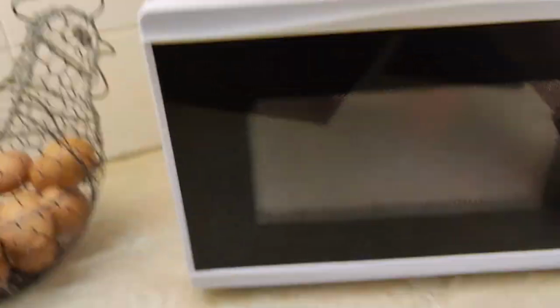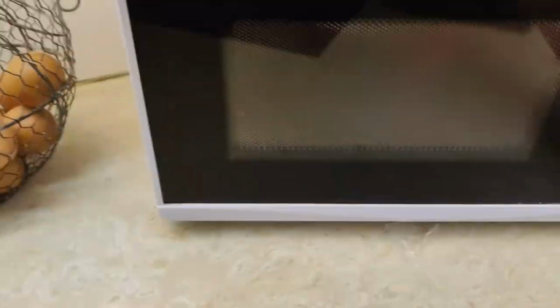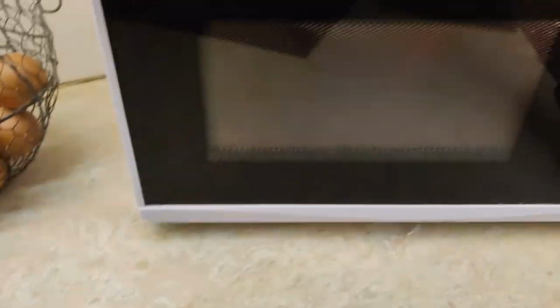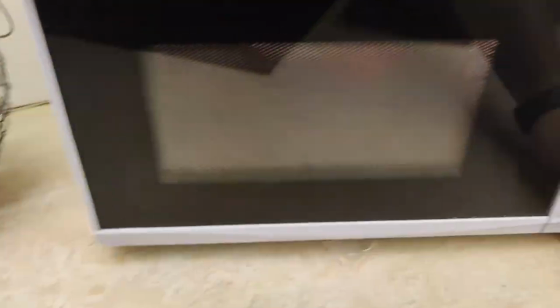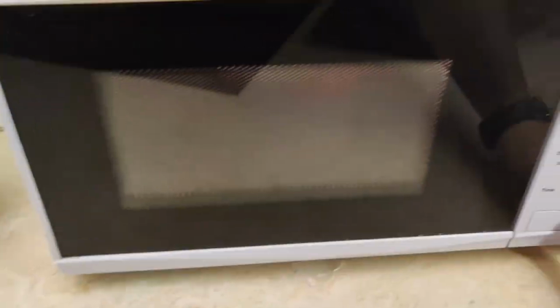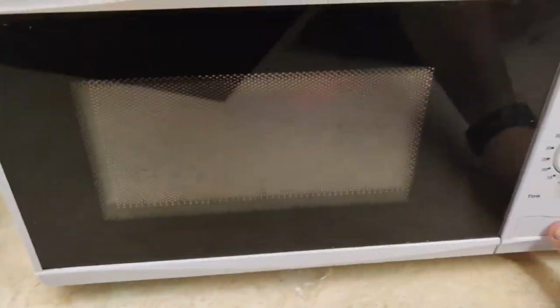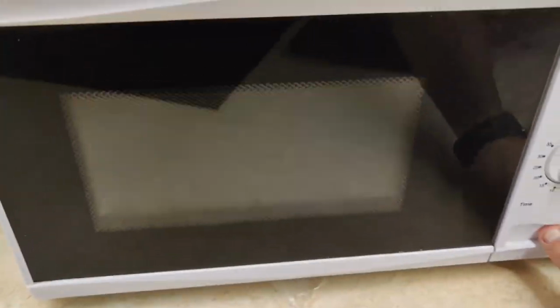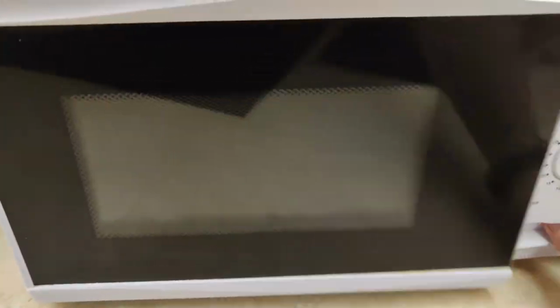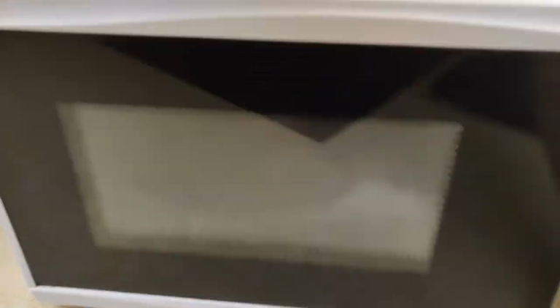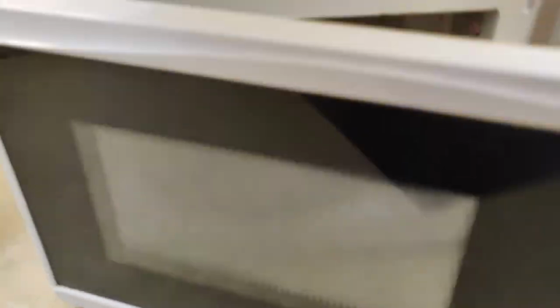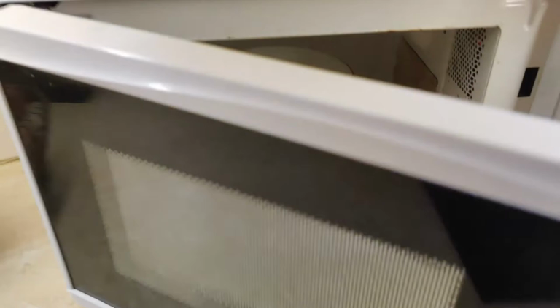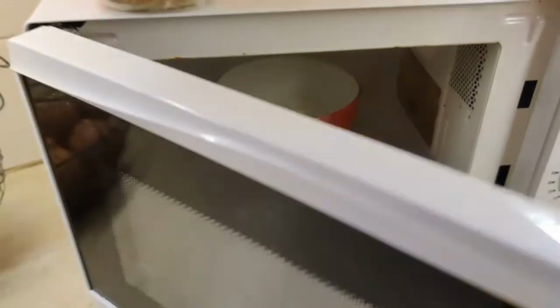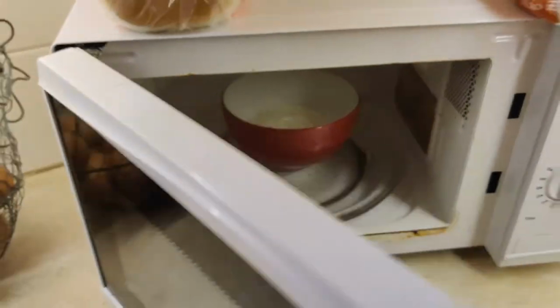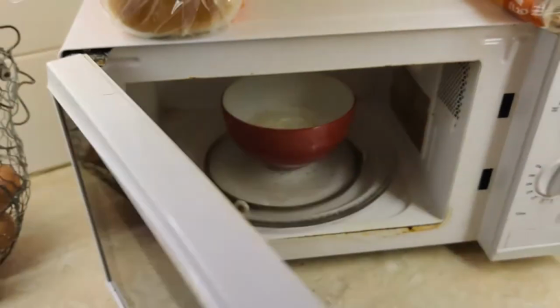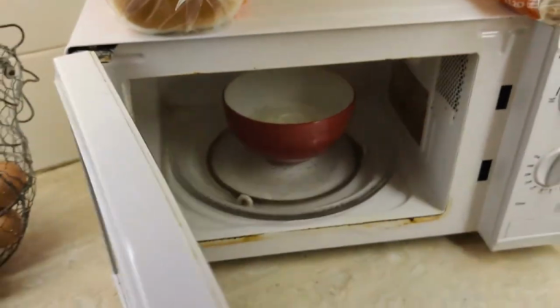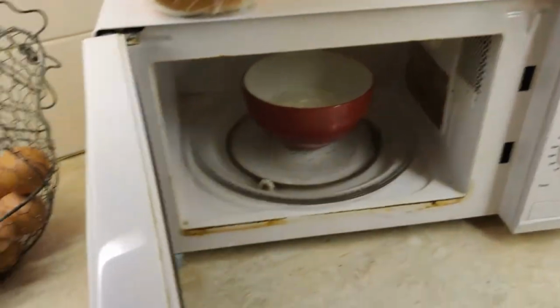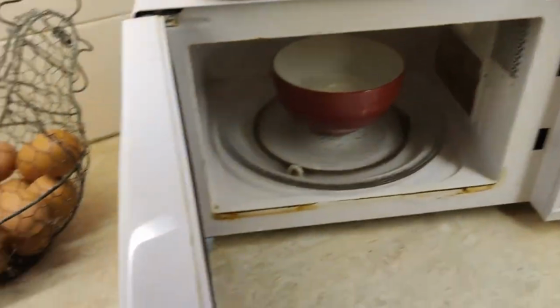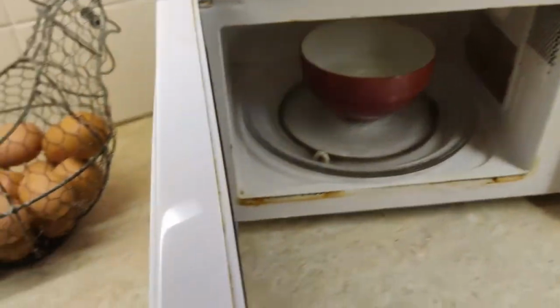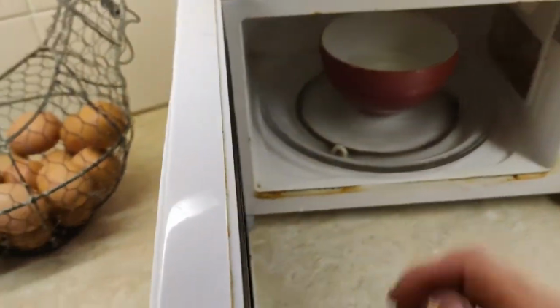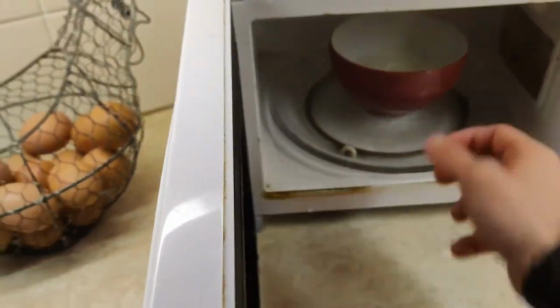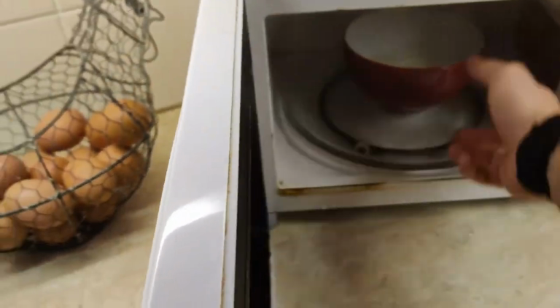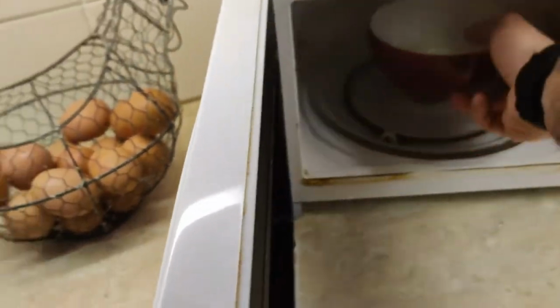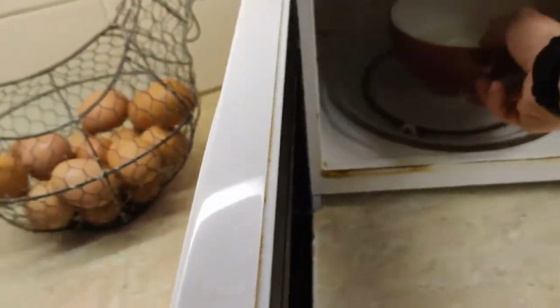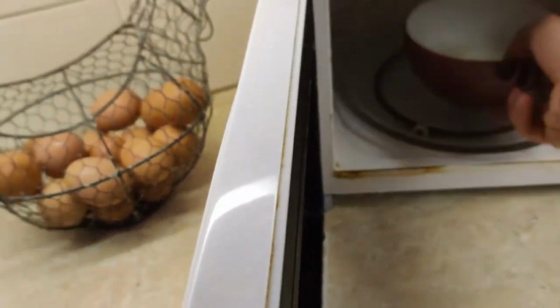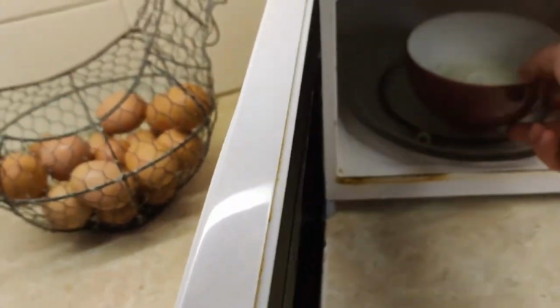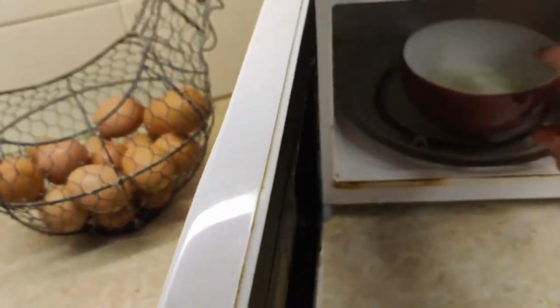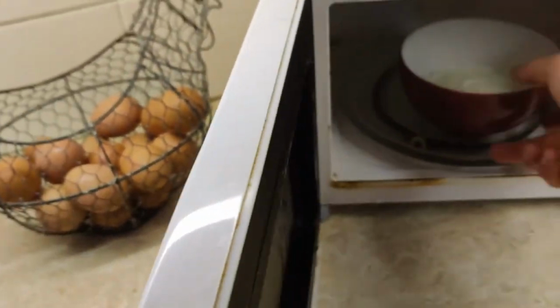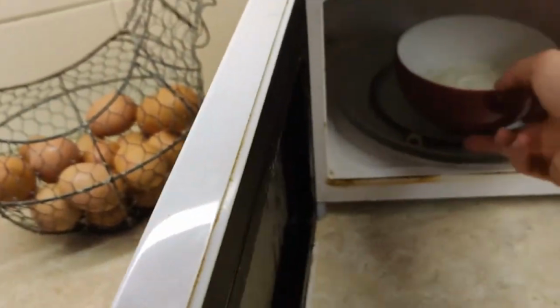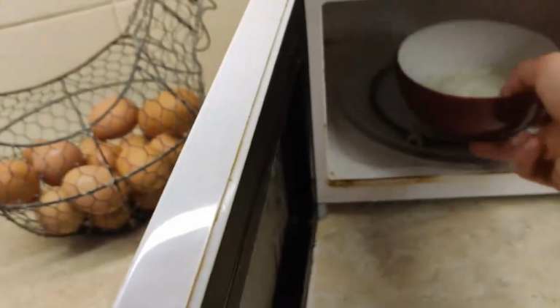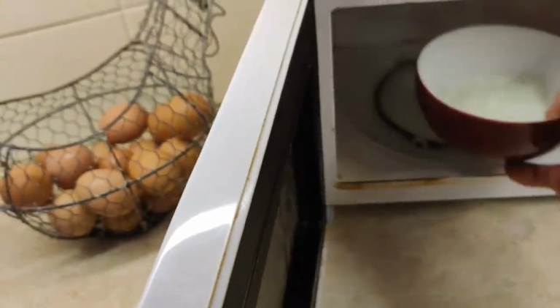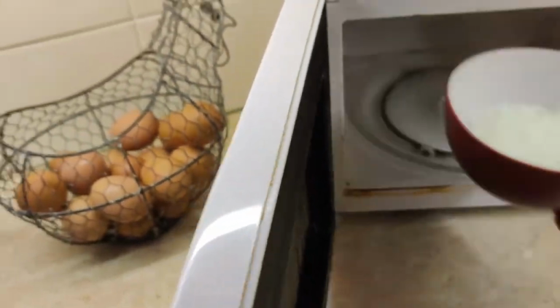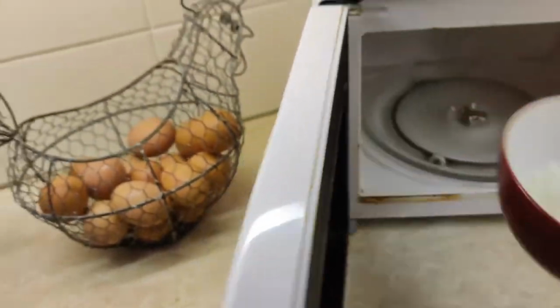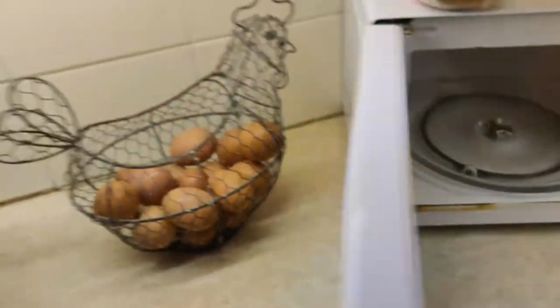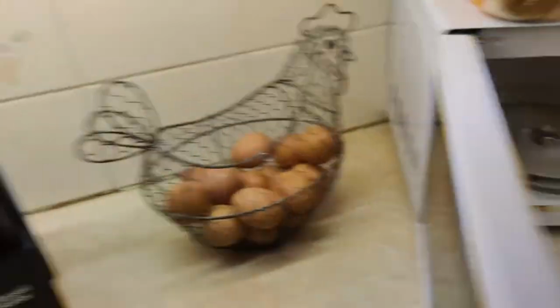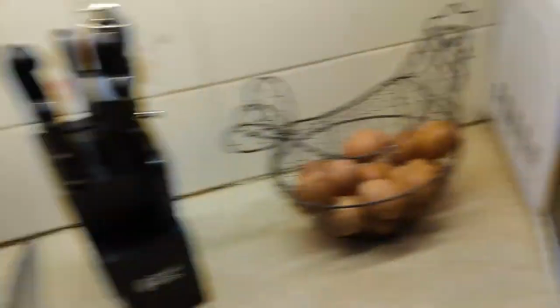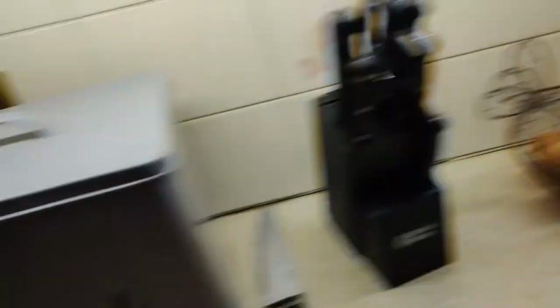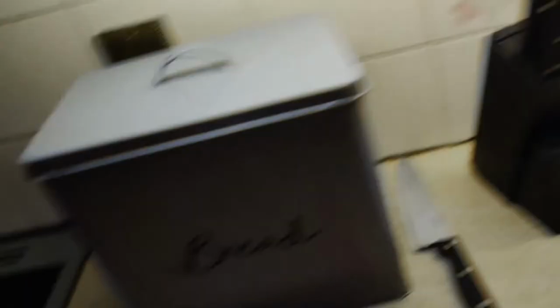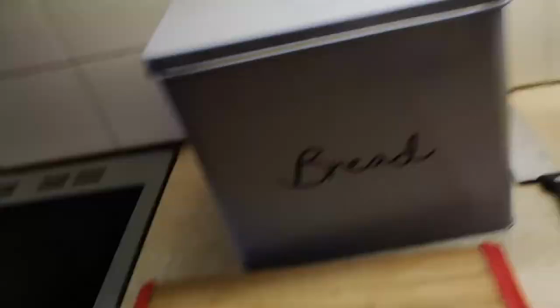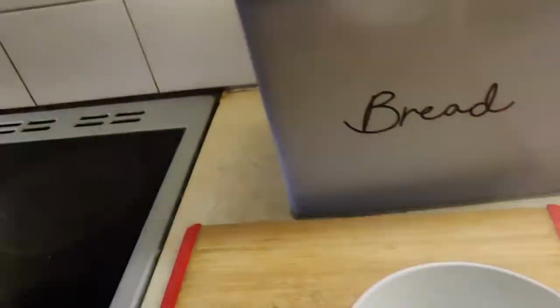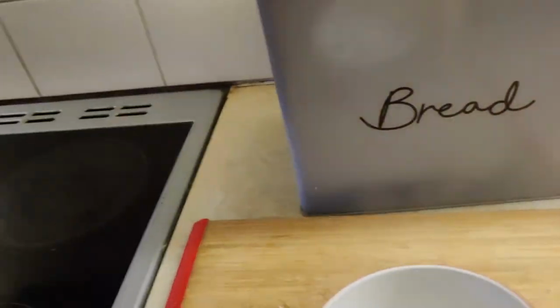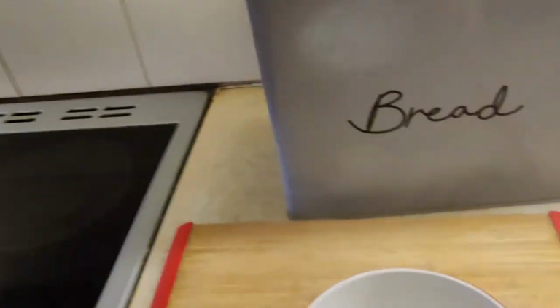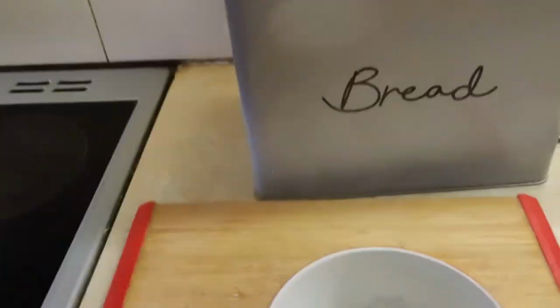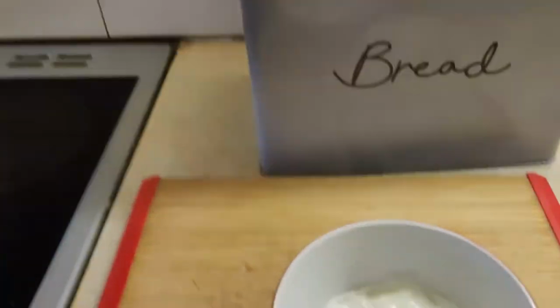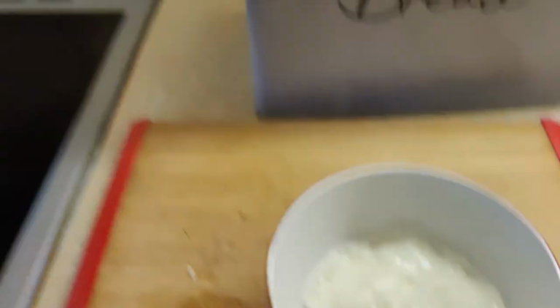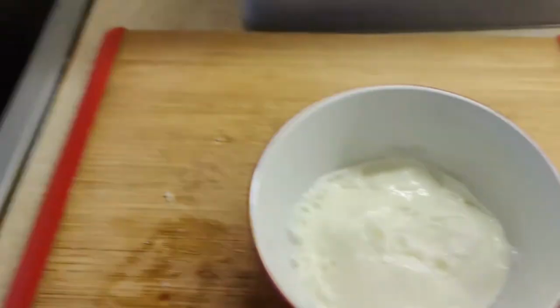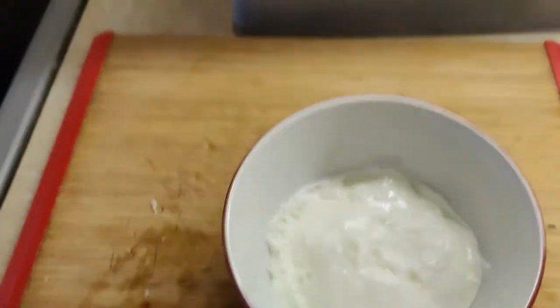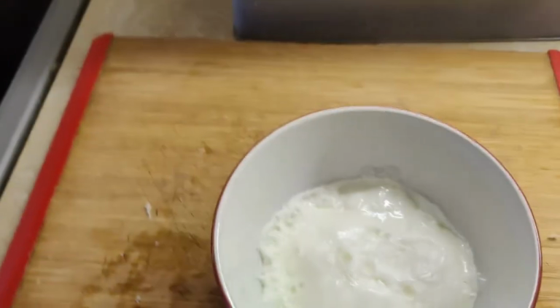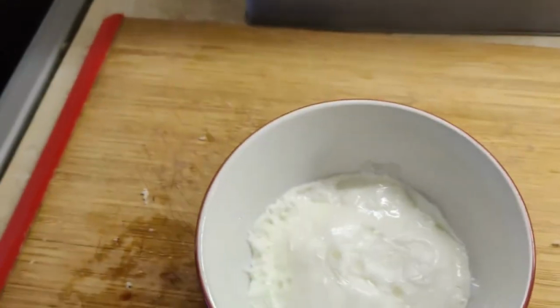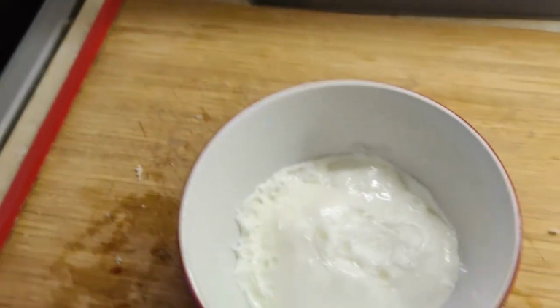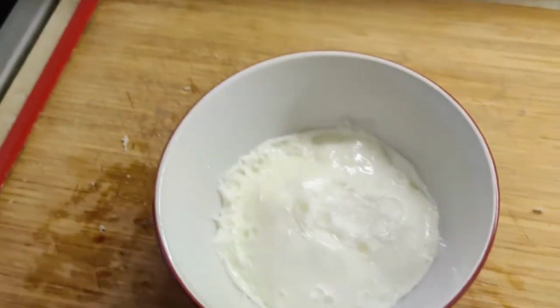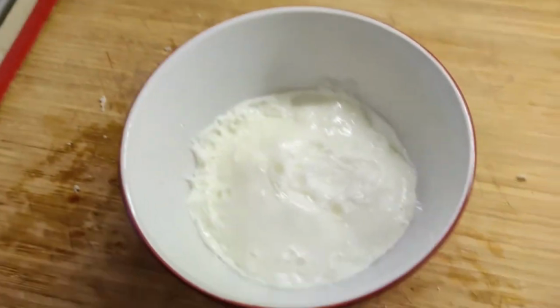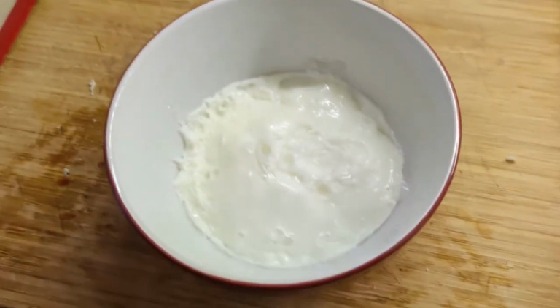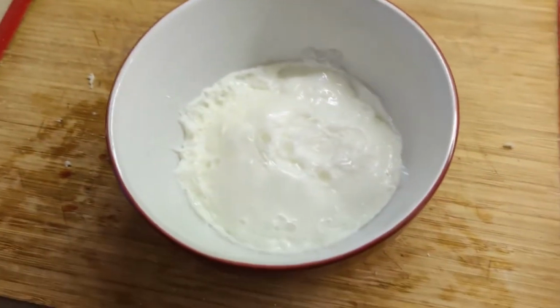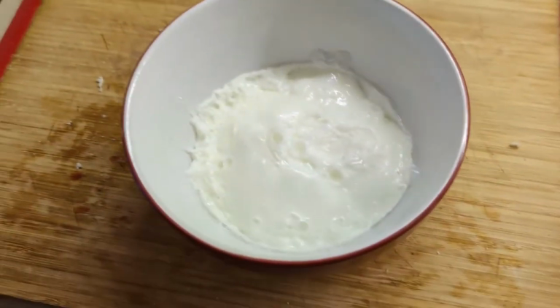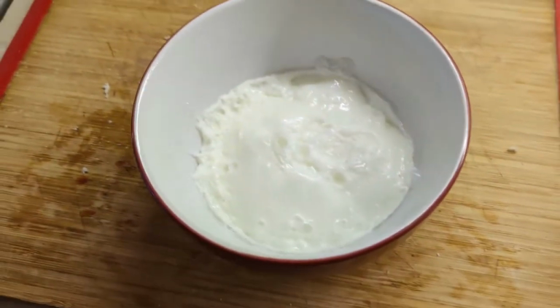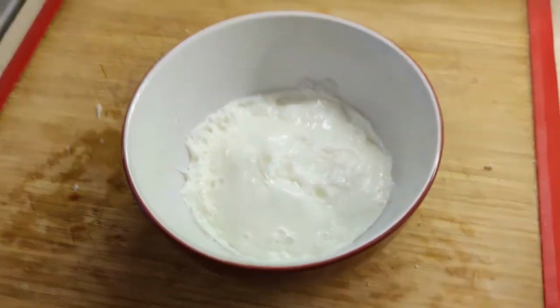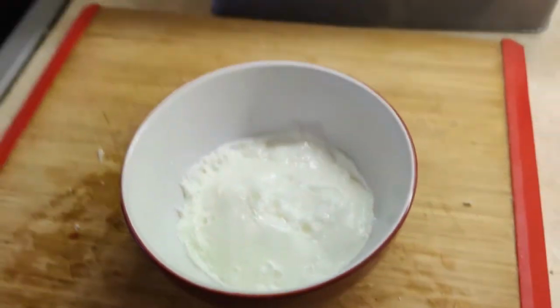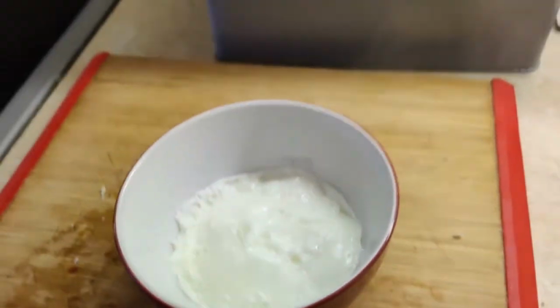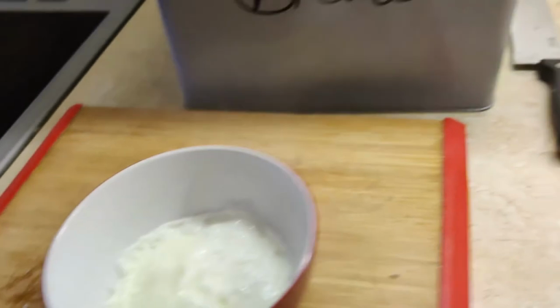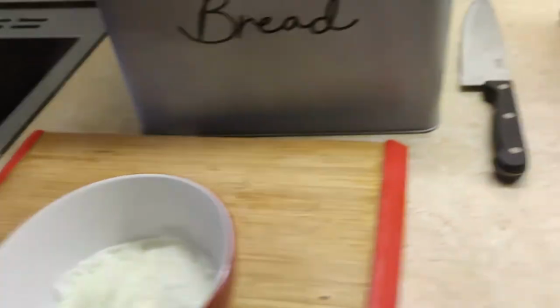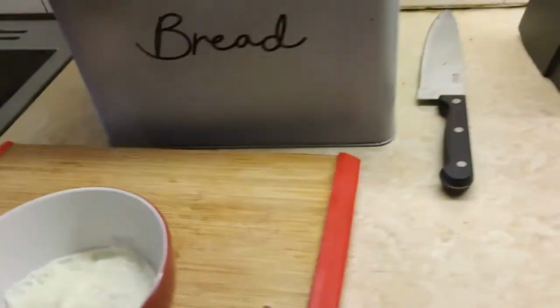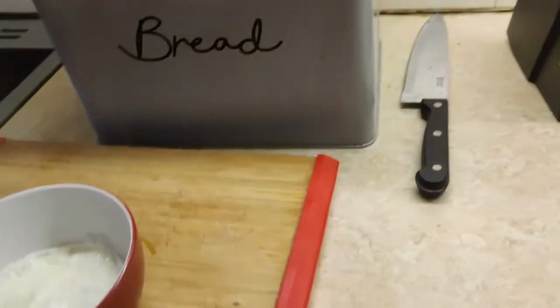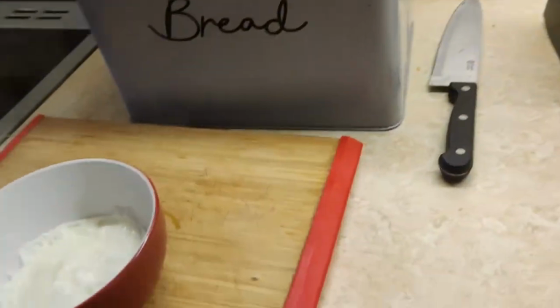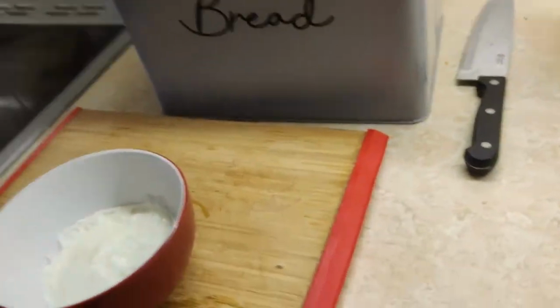When your egg whites are ready, take them out — grab the bowl, be careful, it'll be hot. Woah! Look at those lovely little egg whites.